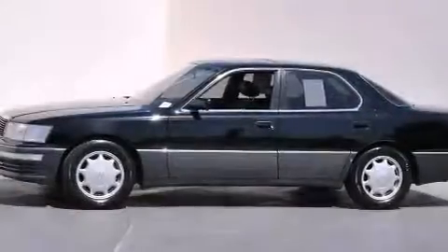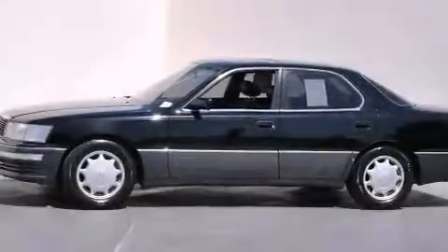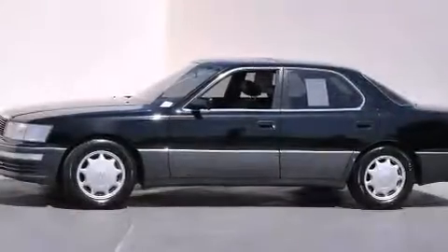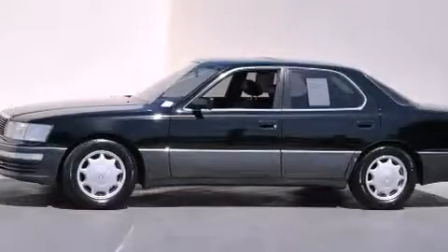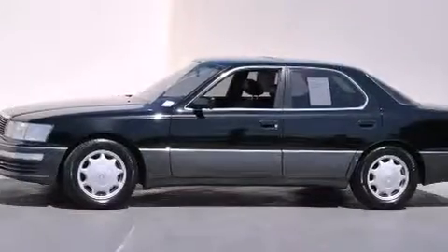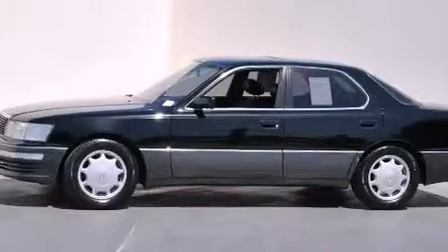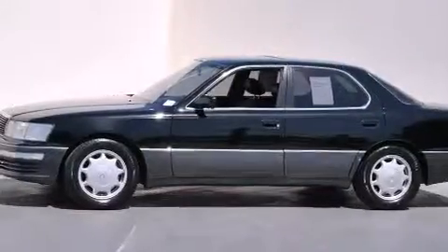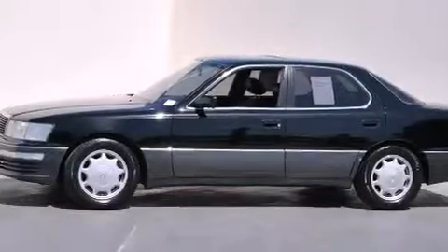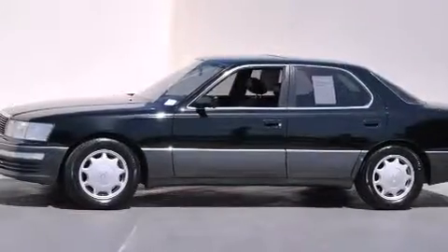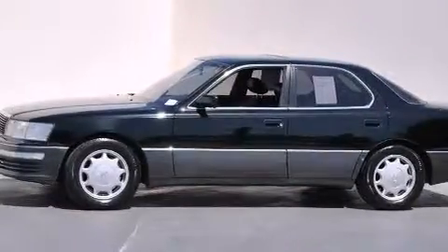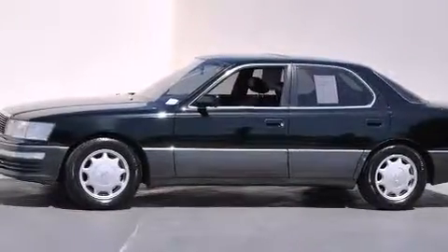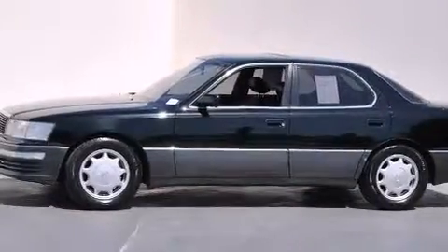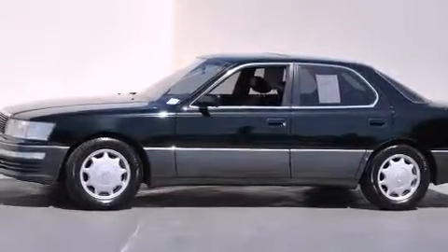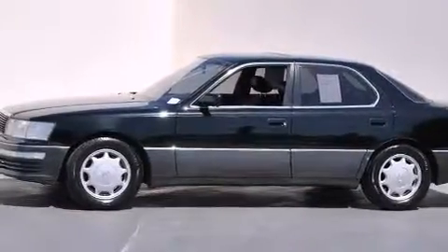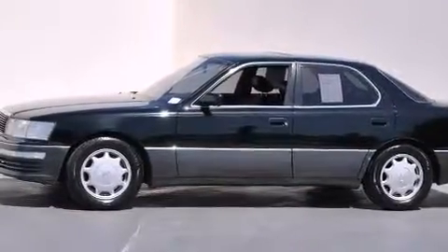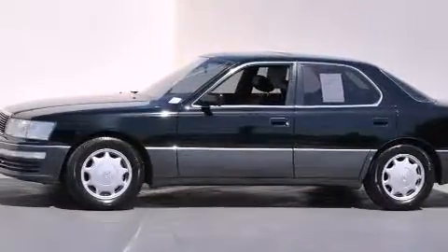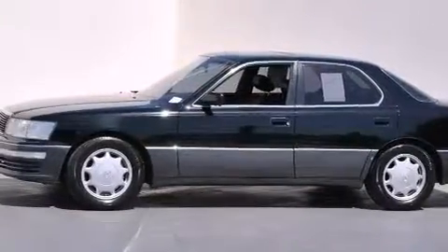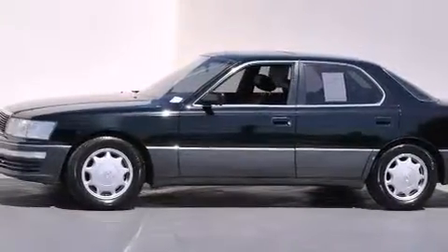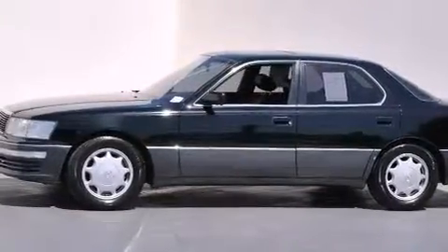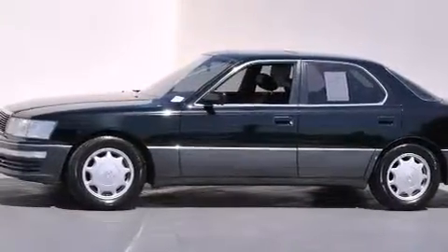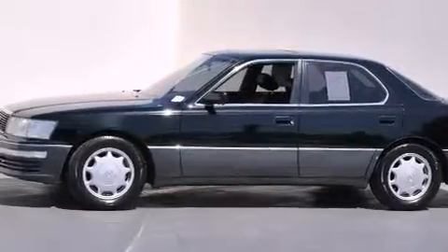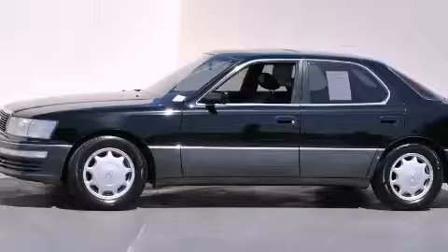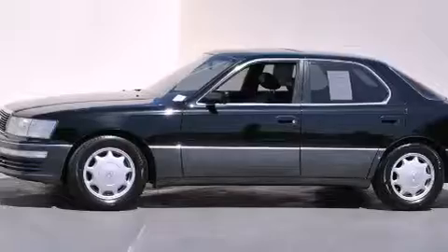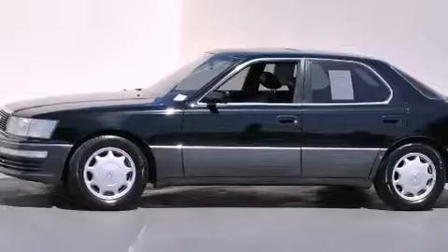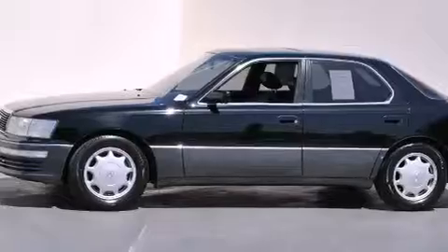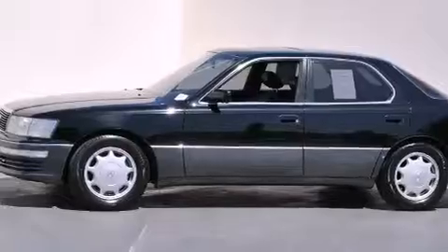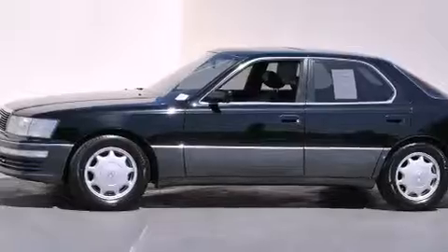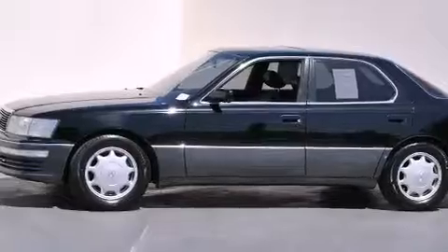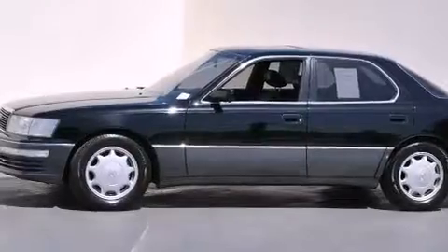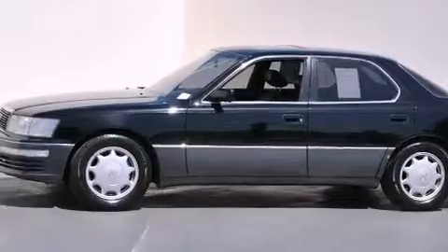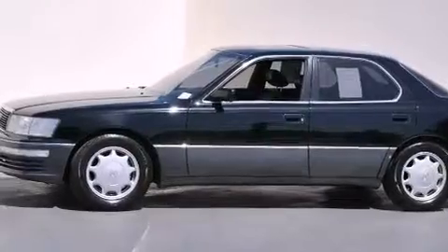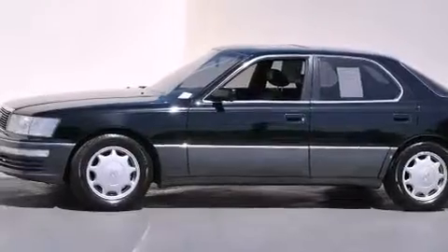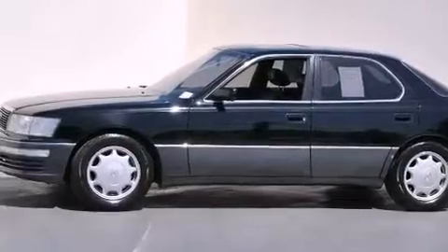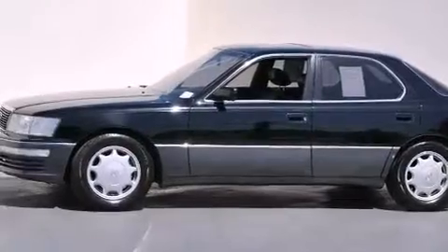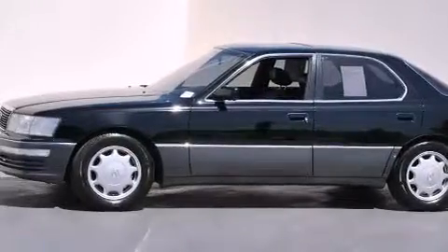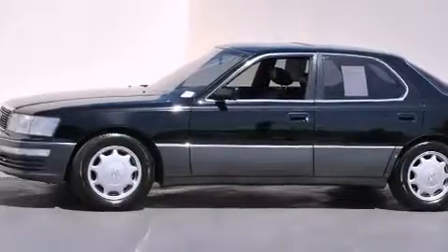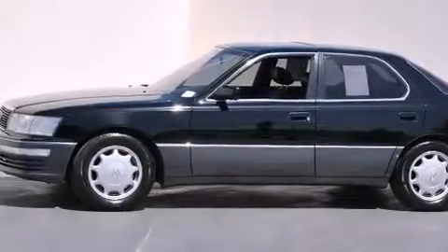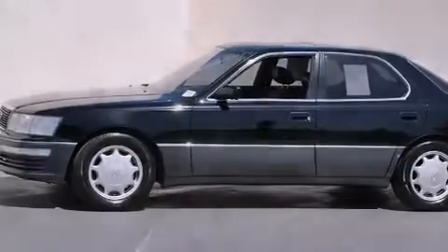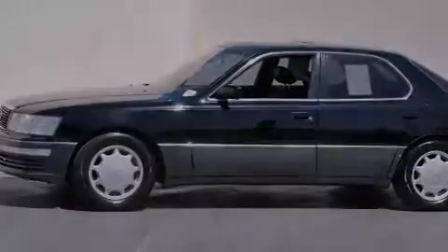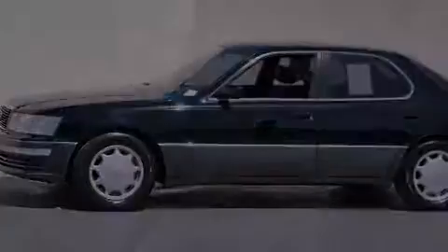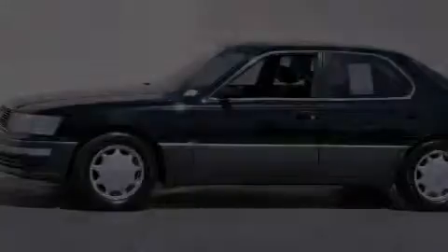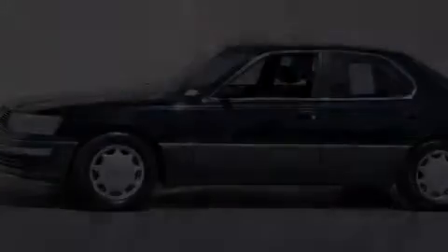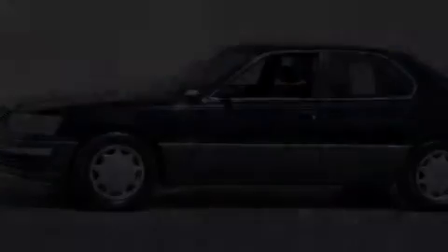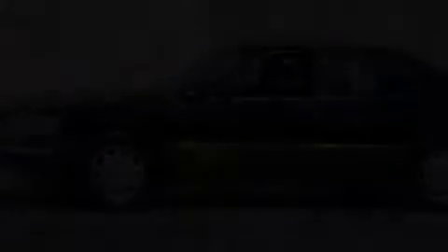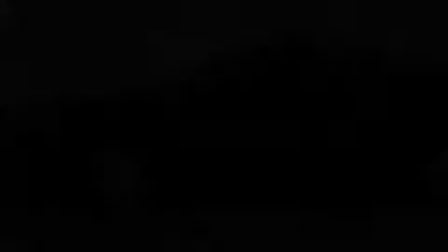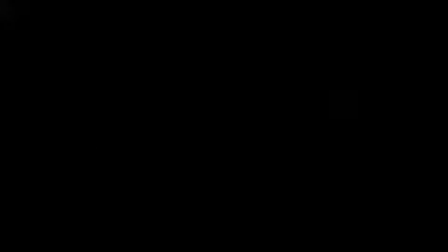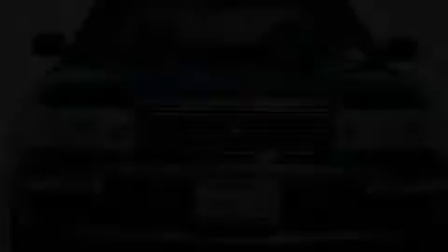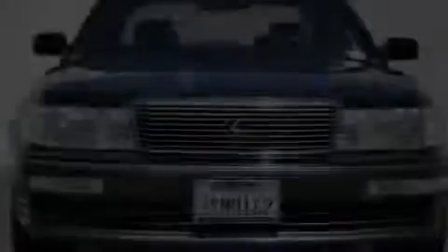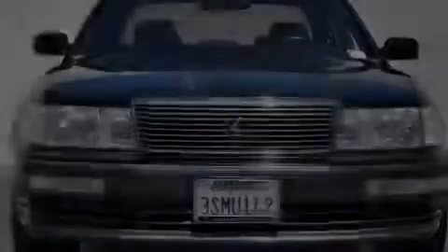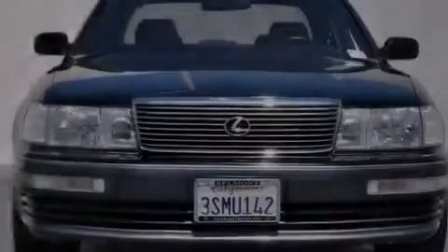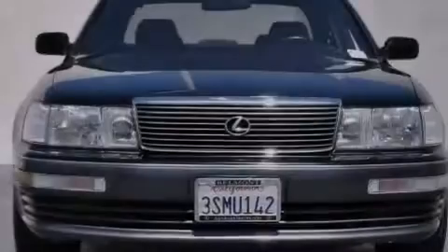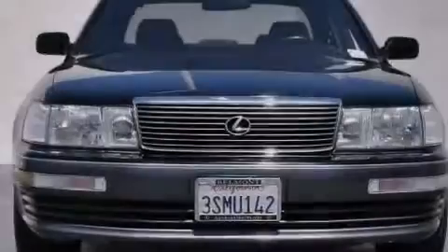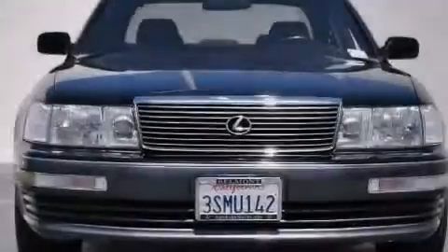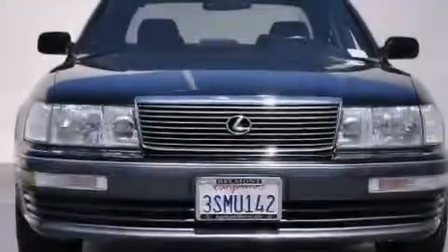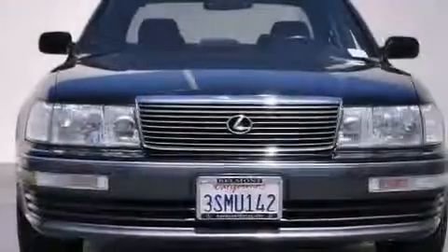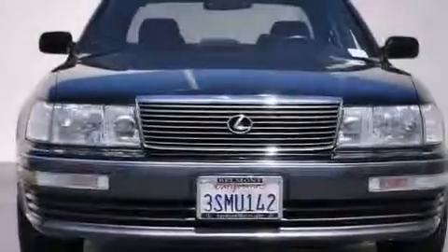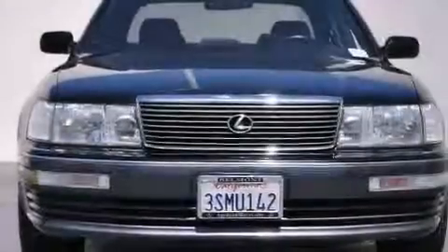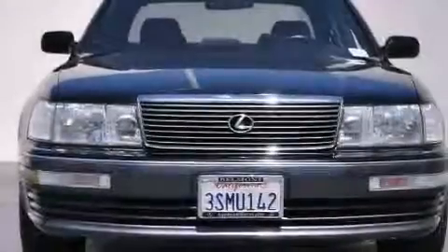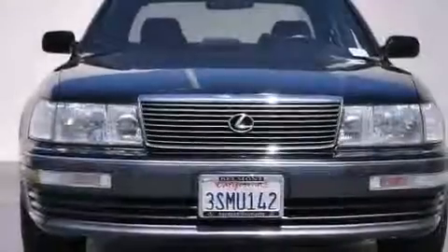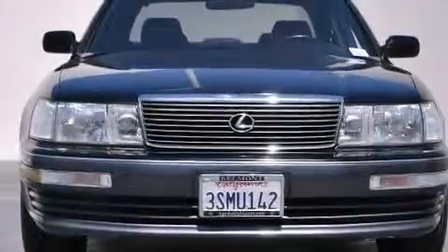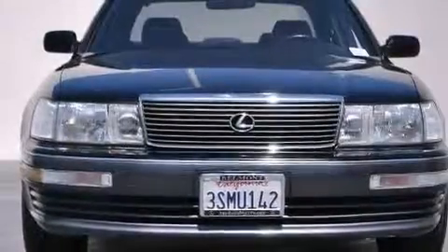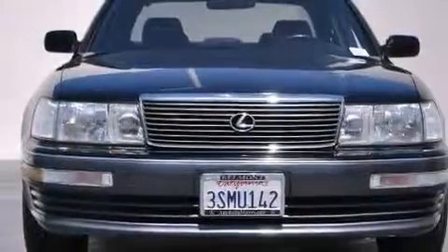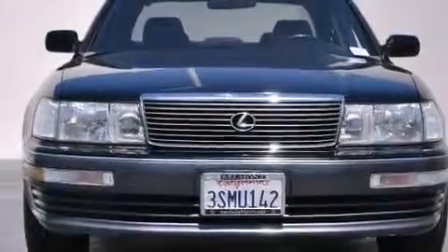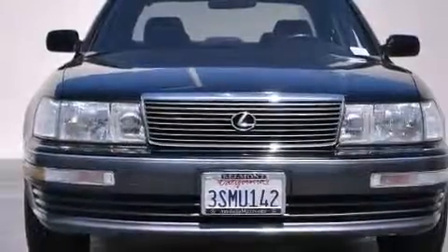Full-power accessories, a rear window defroster, an illuminated entry system, and a power driver seat.